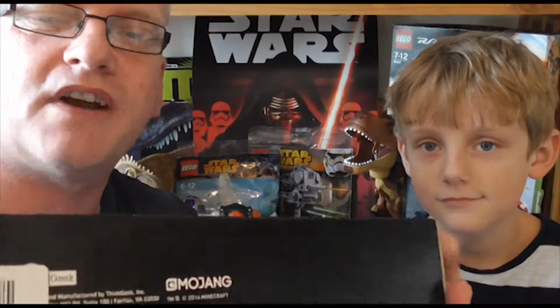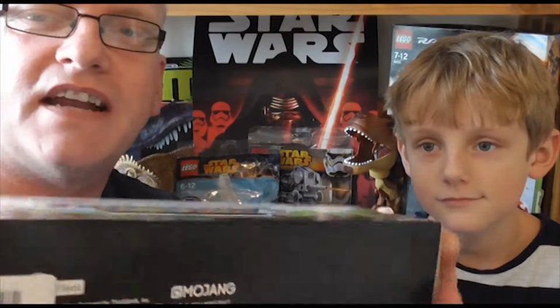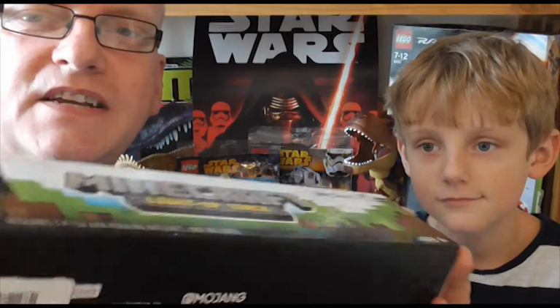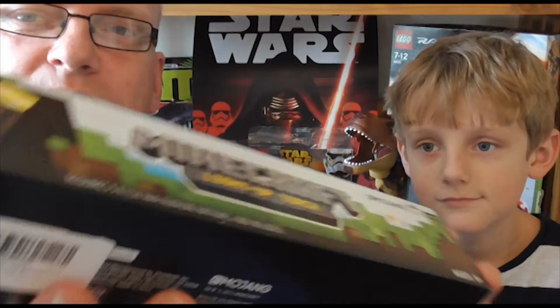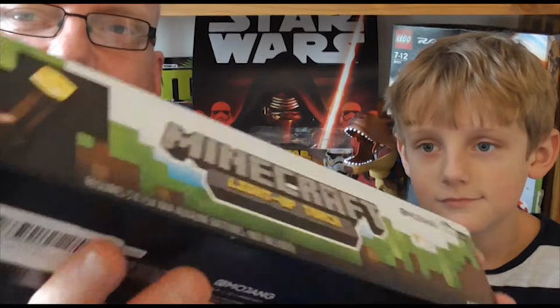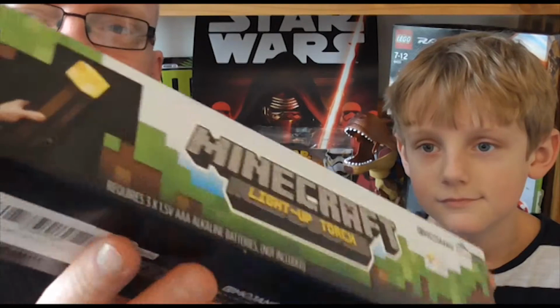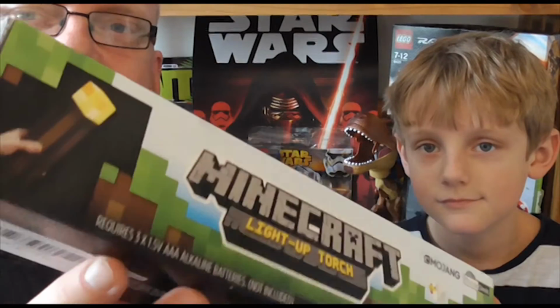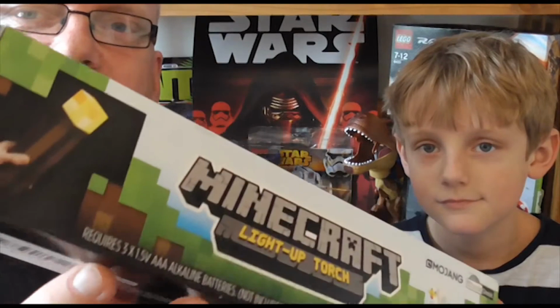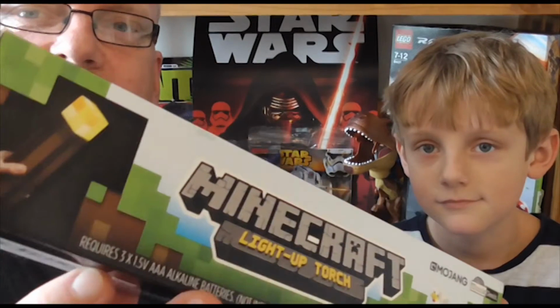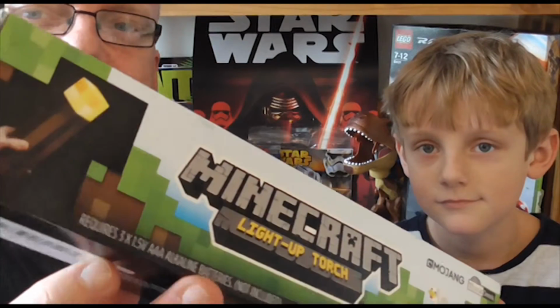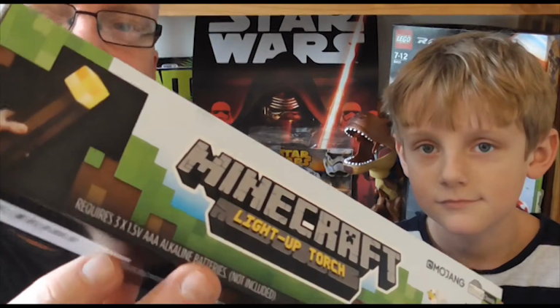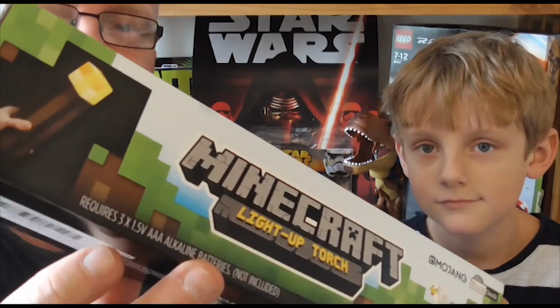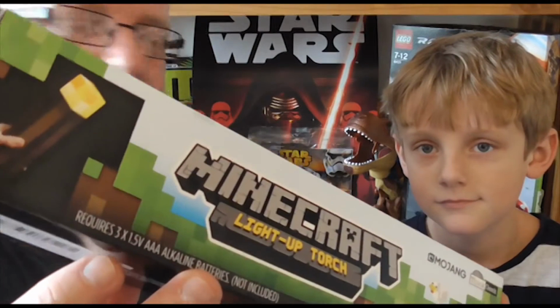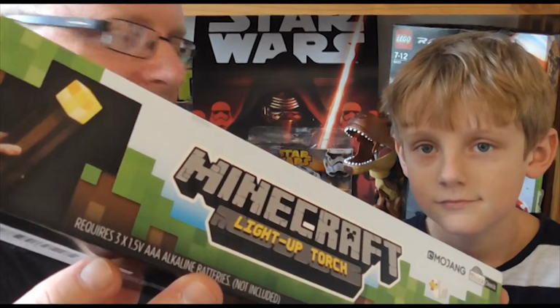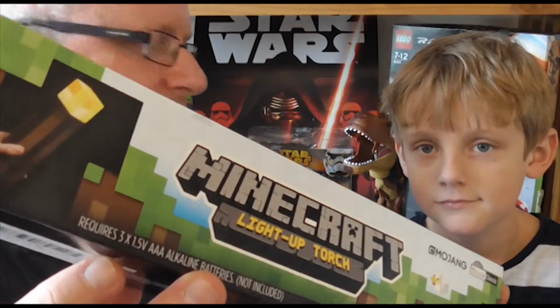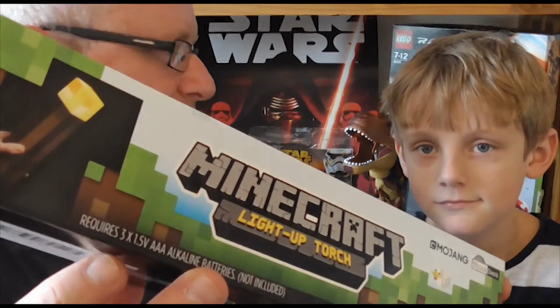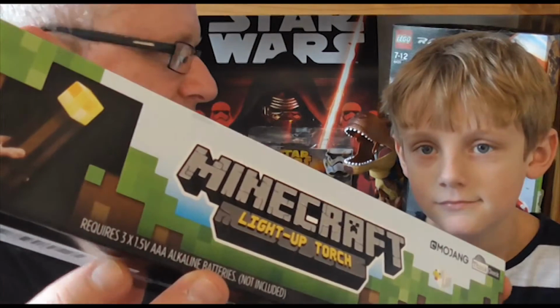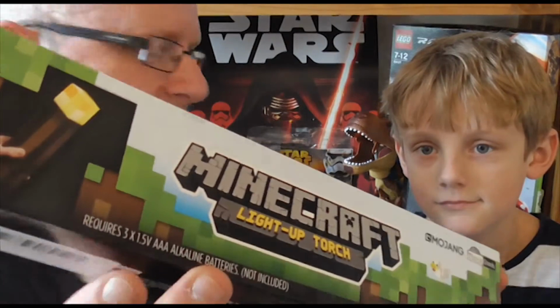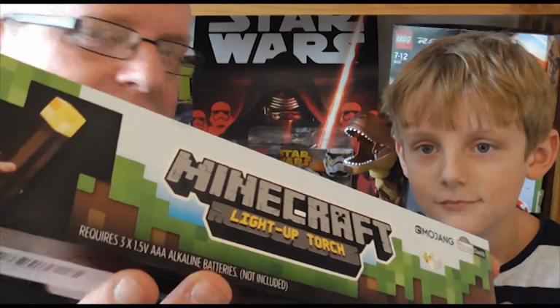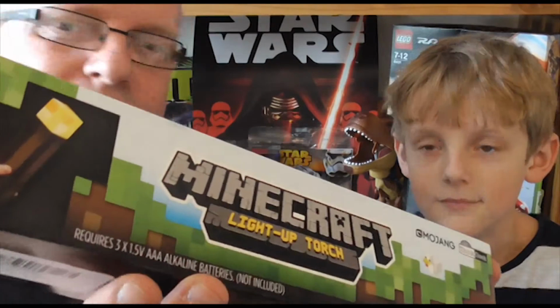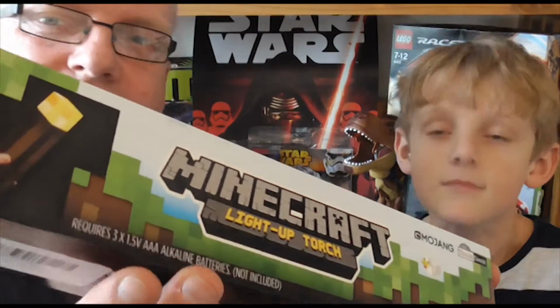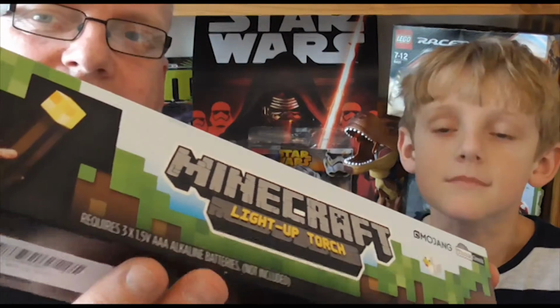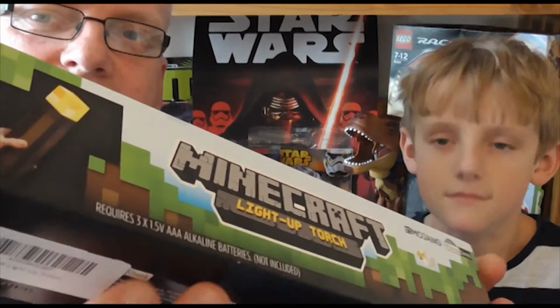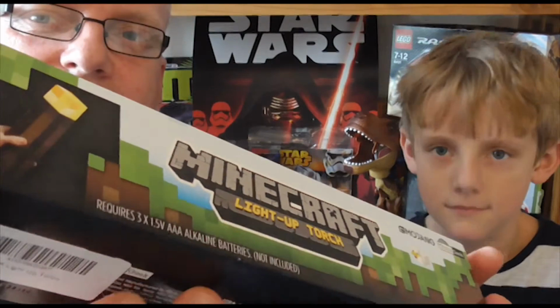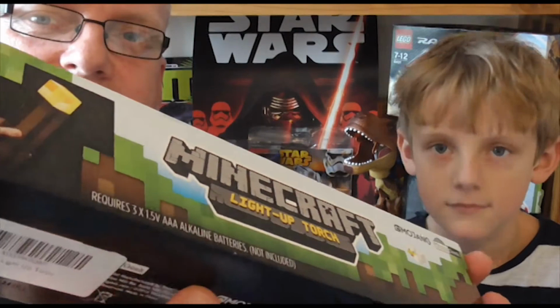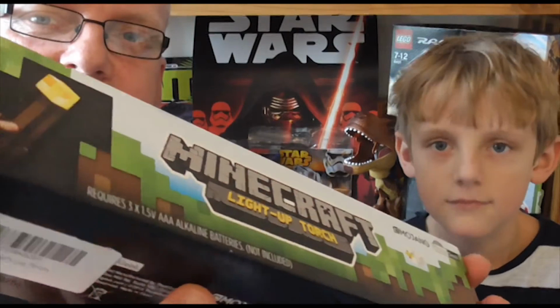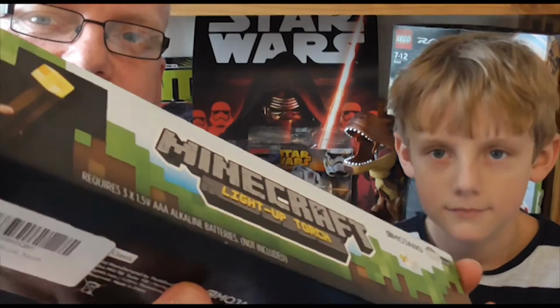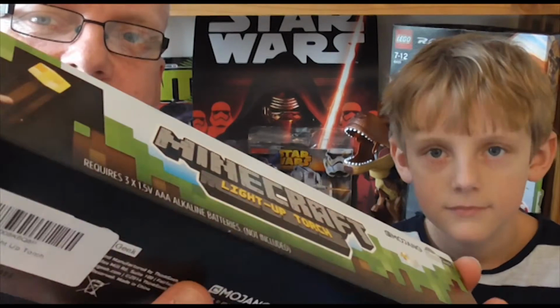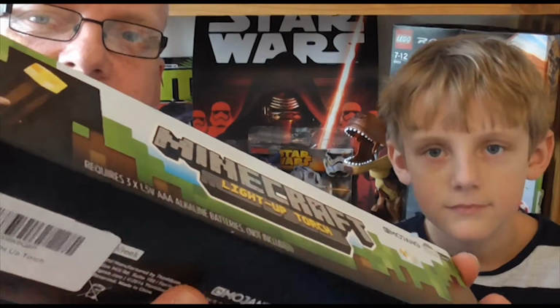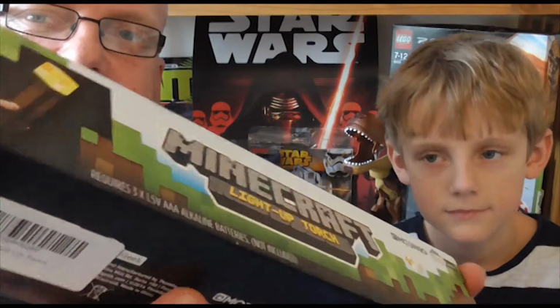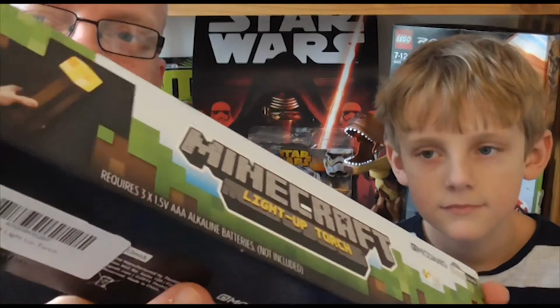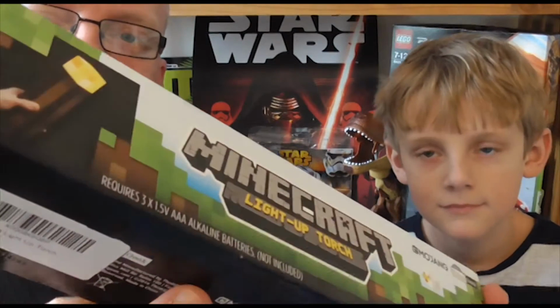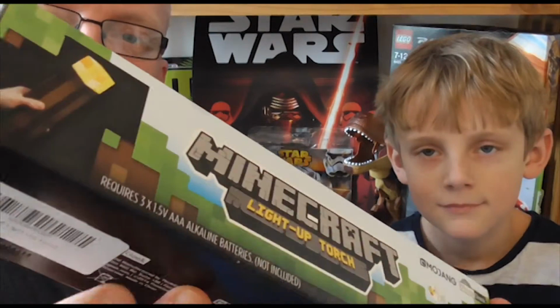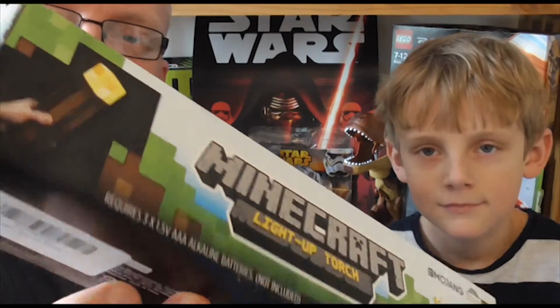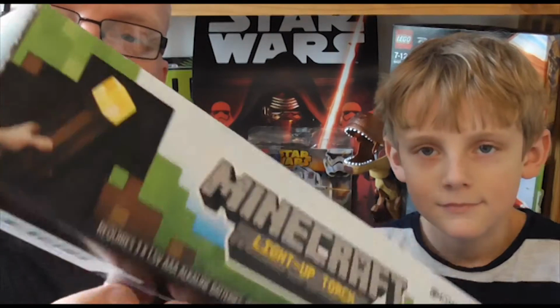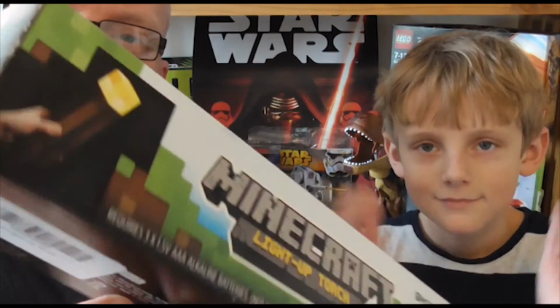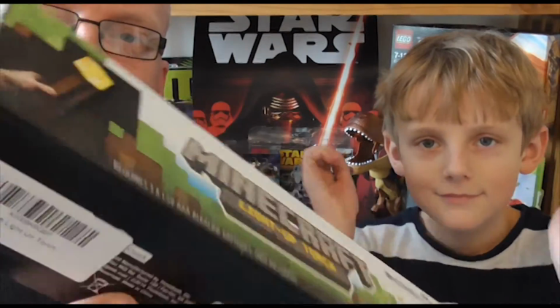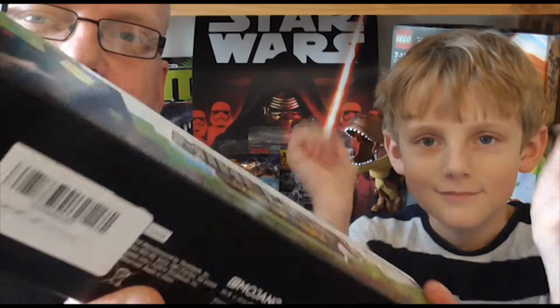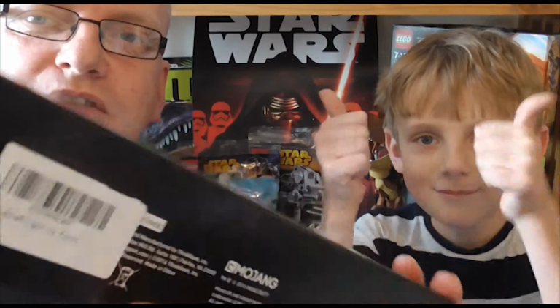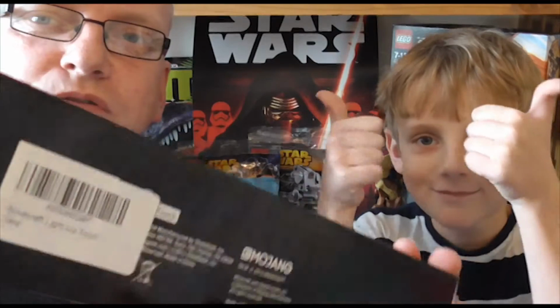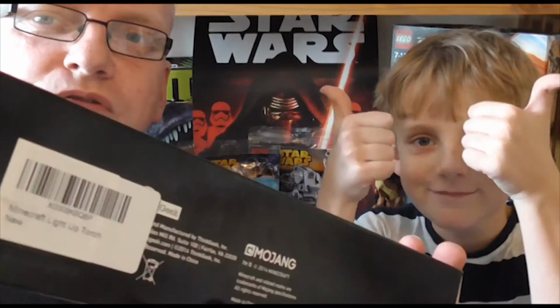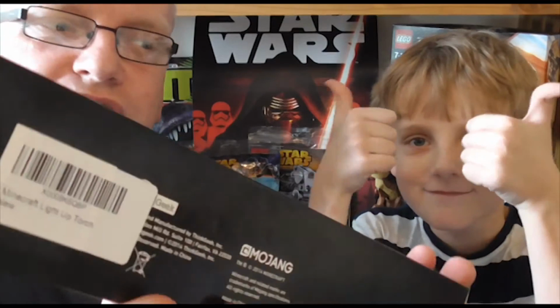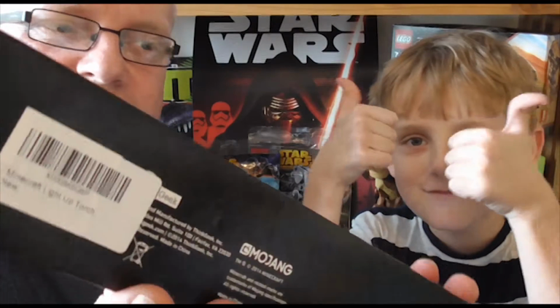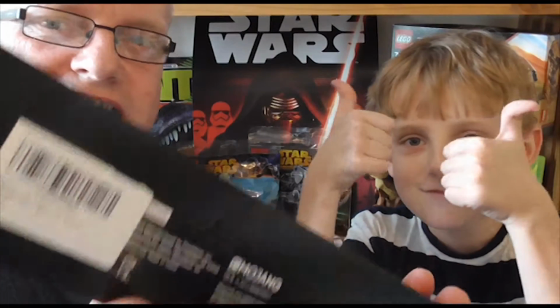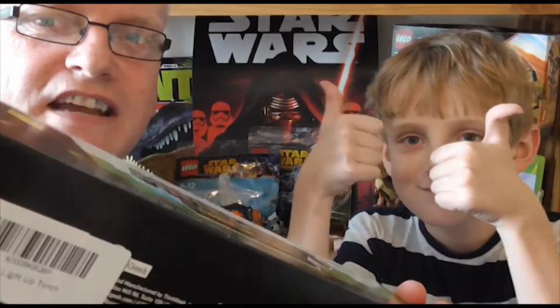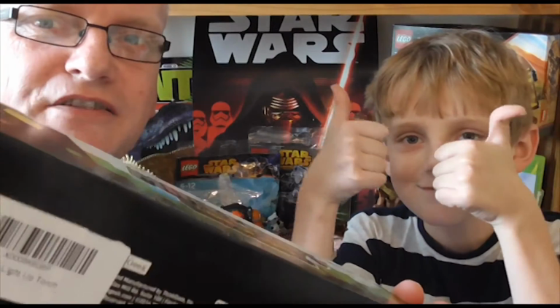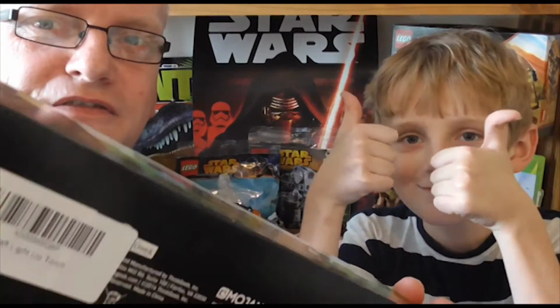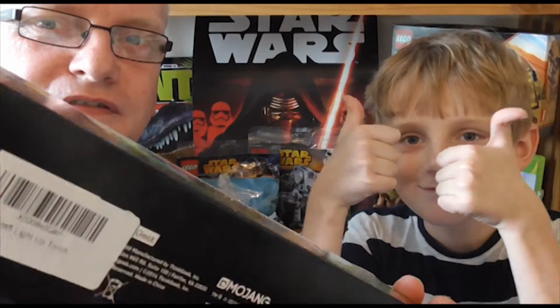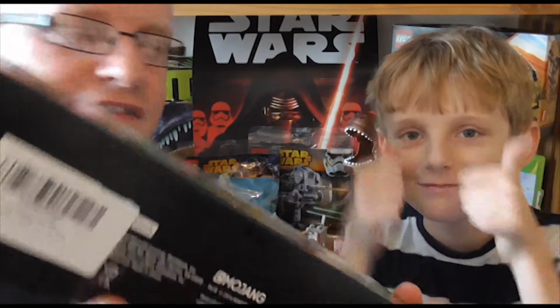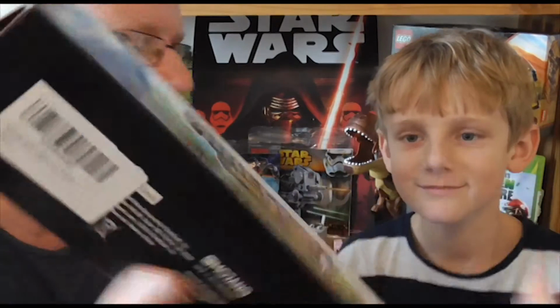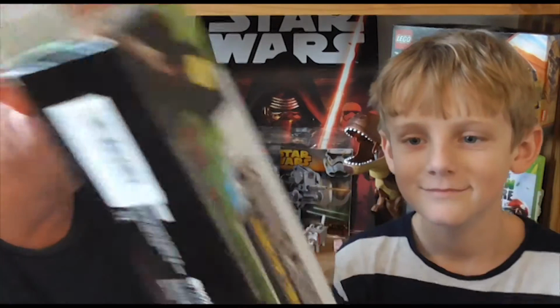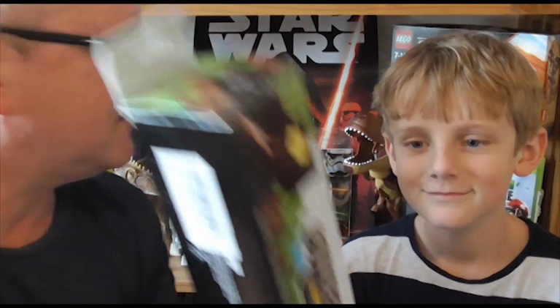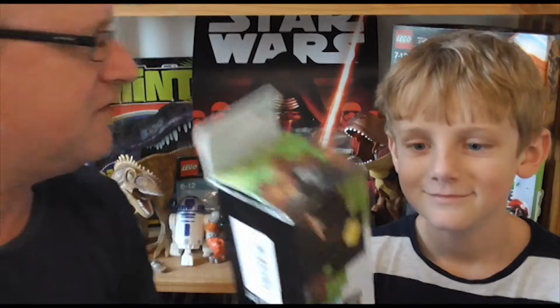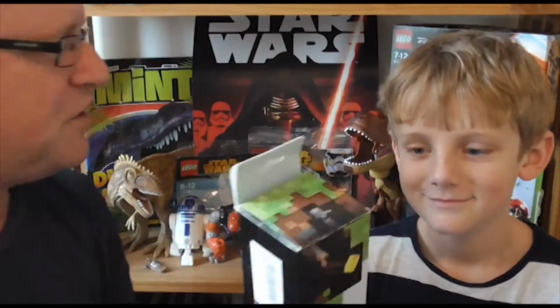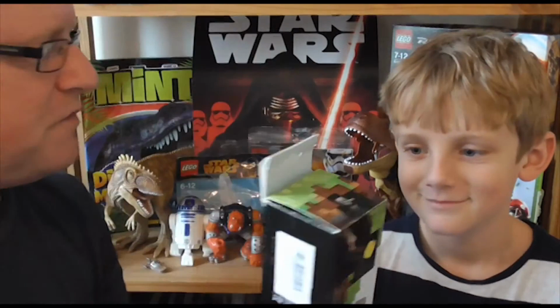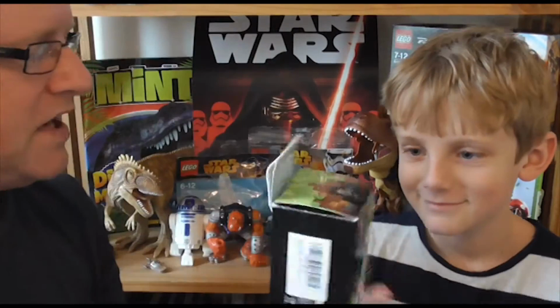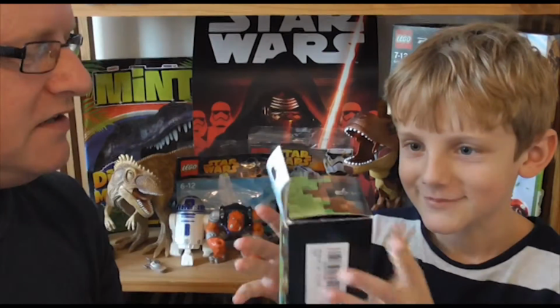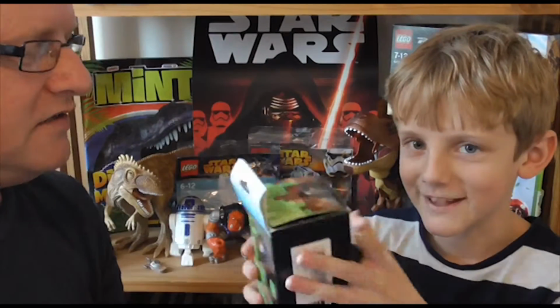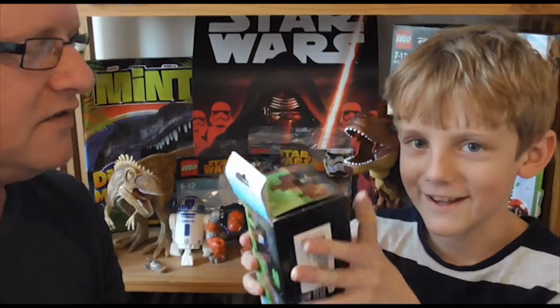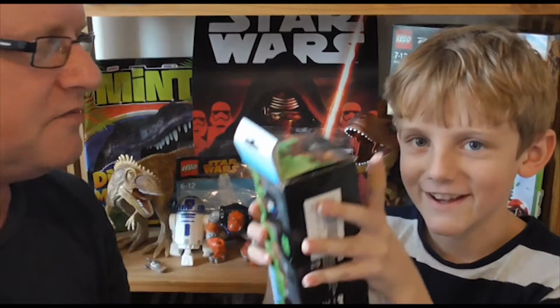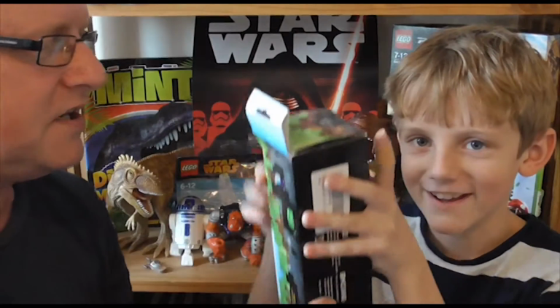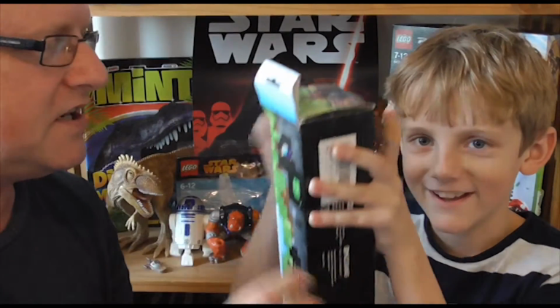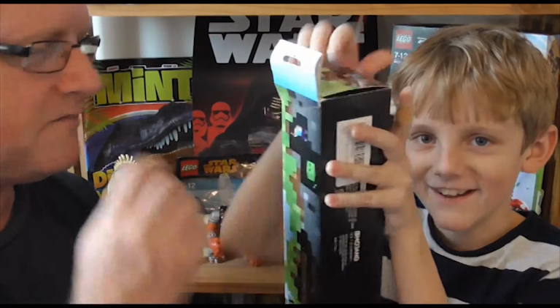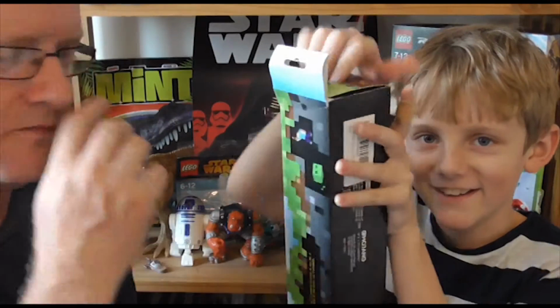The packaging is pretty standard but it's brand new in Minecraft, and the kids and players absolutely love it. So let's take a look at the torch itself. Over to you, Ben — you want to open it up?